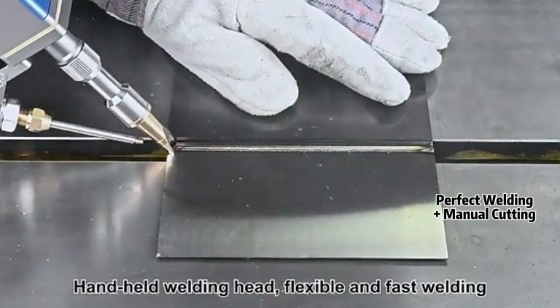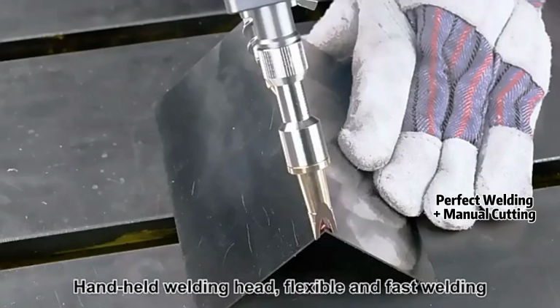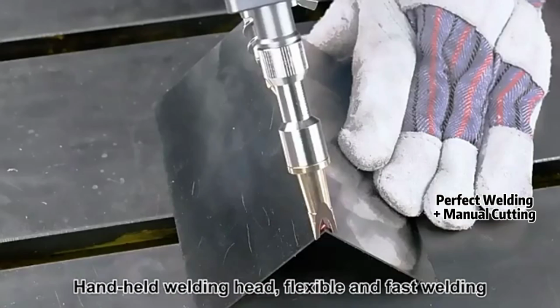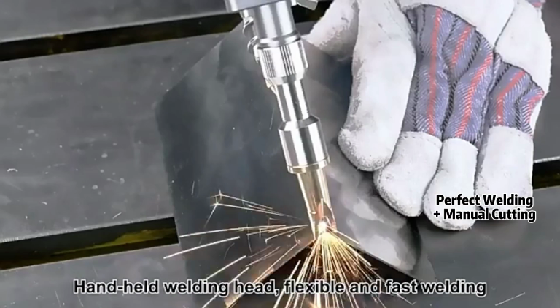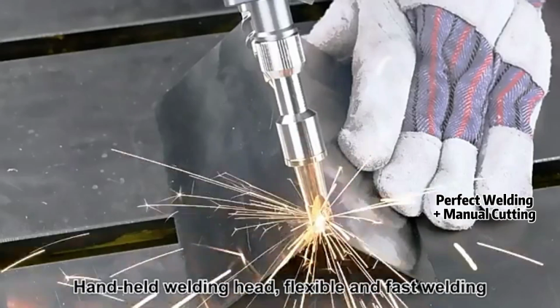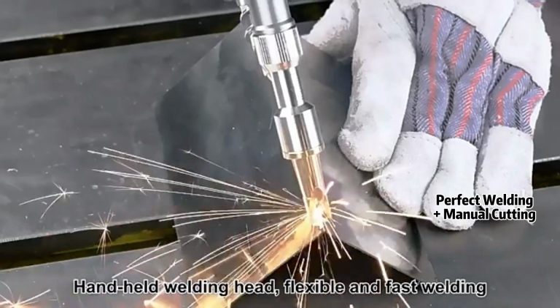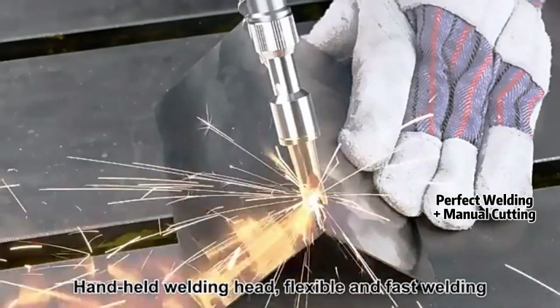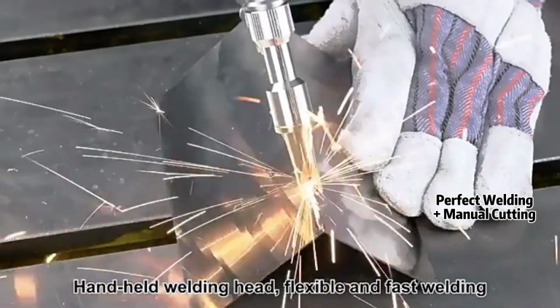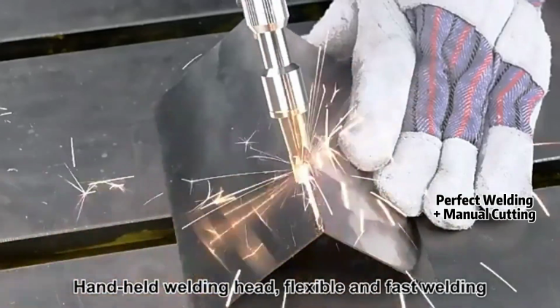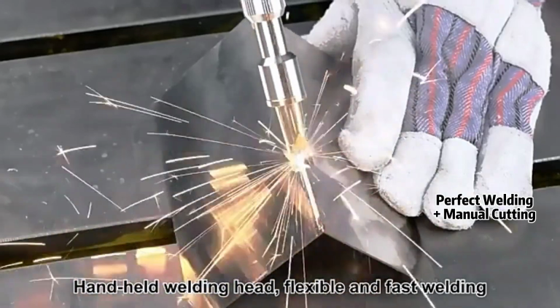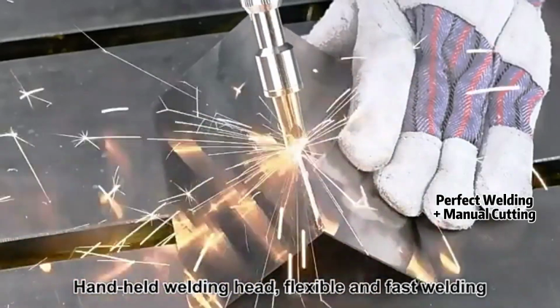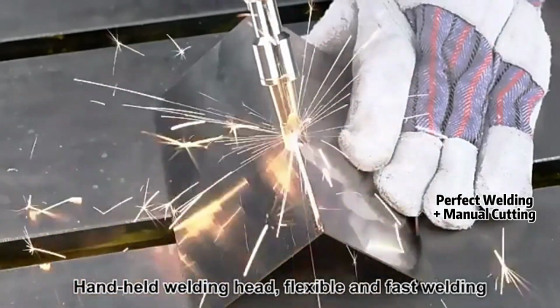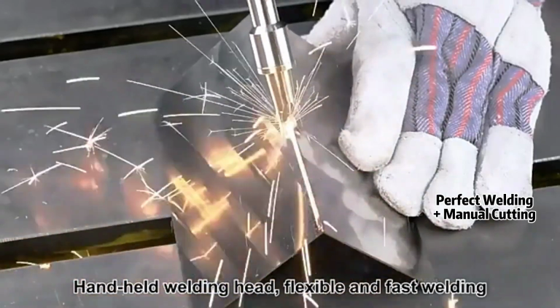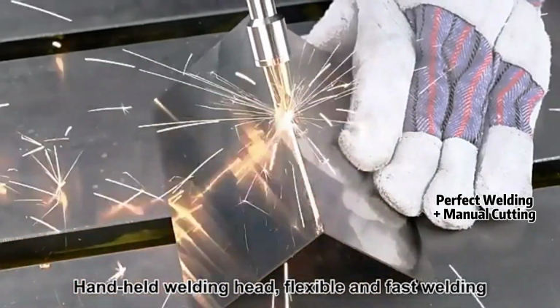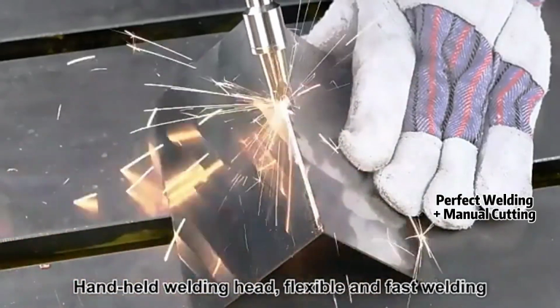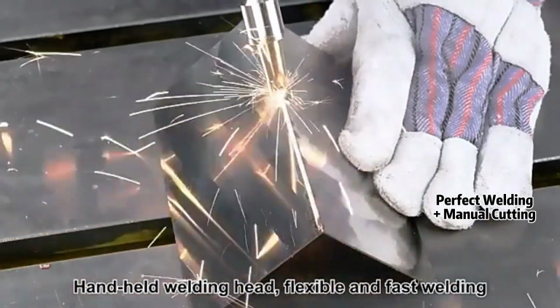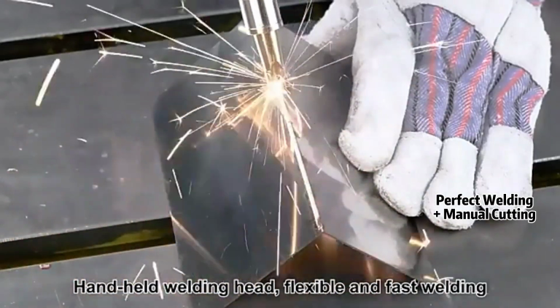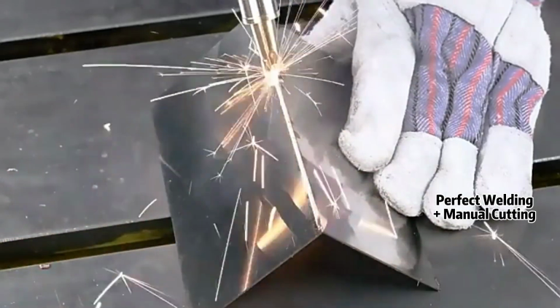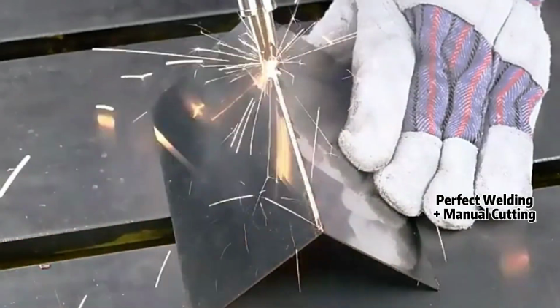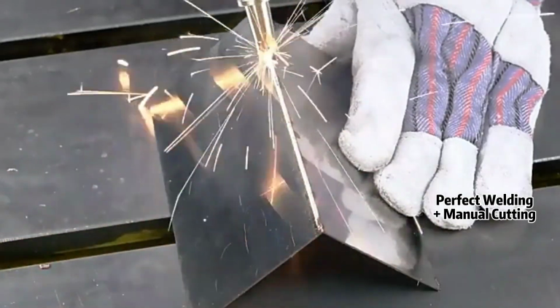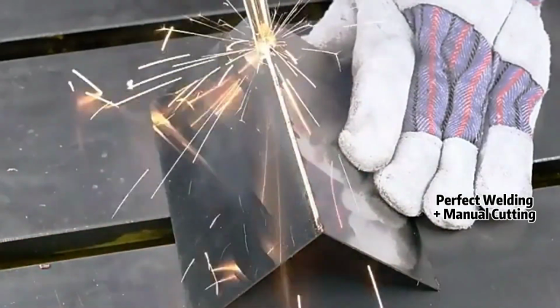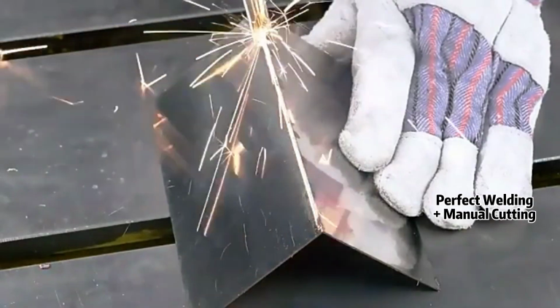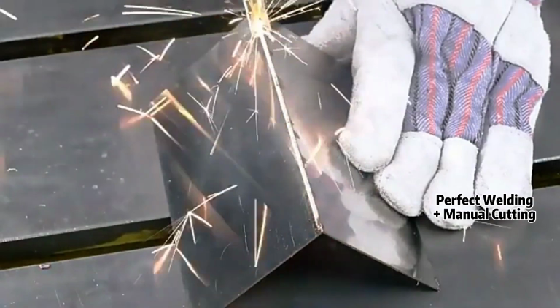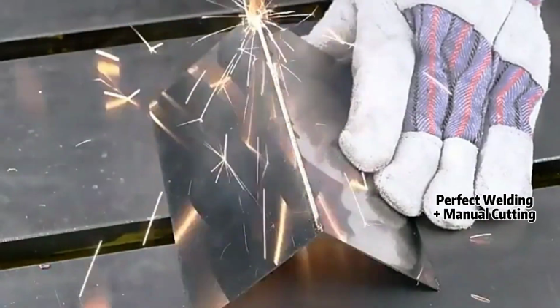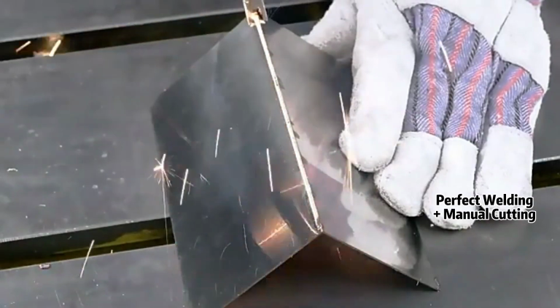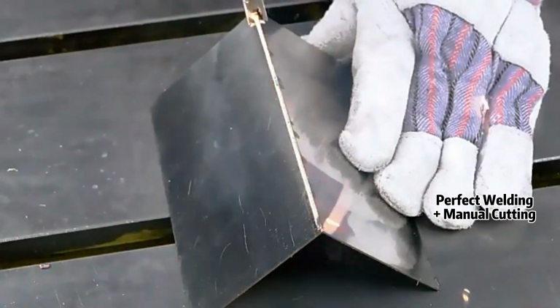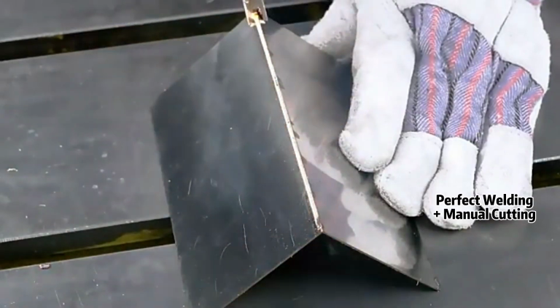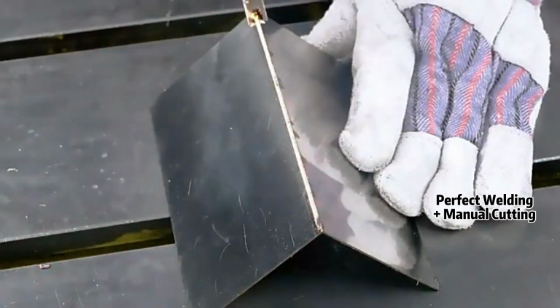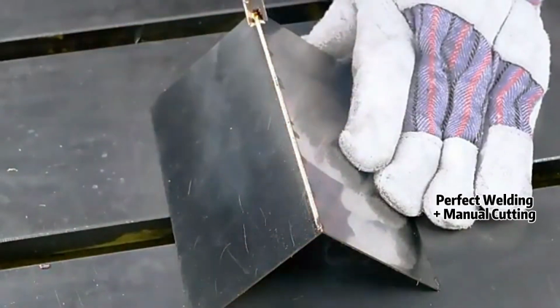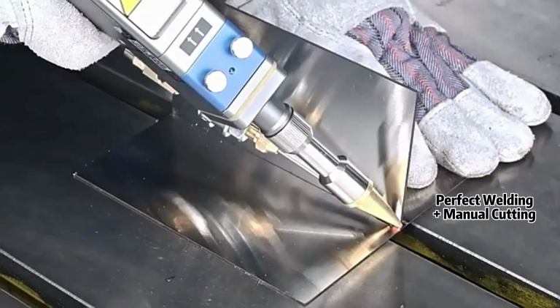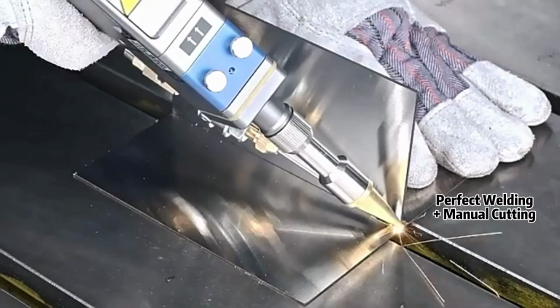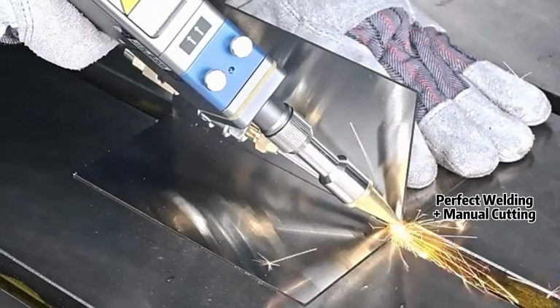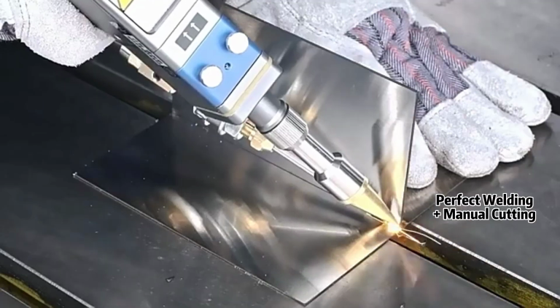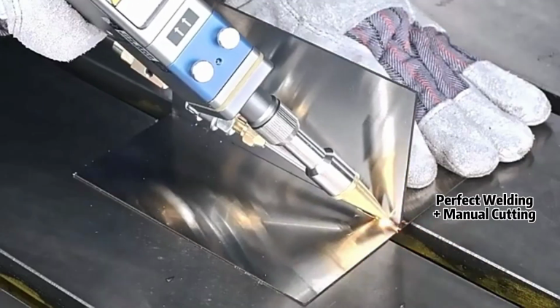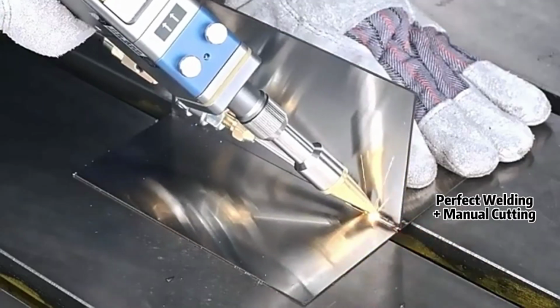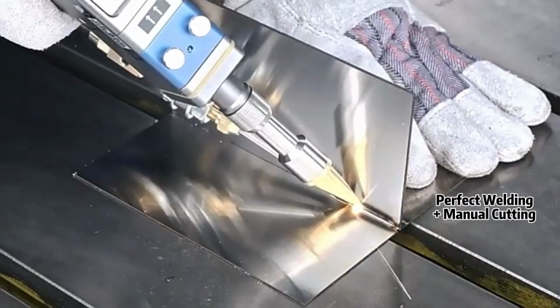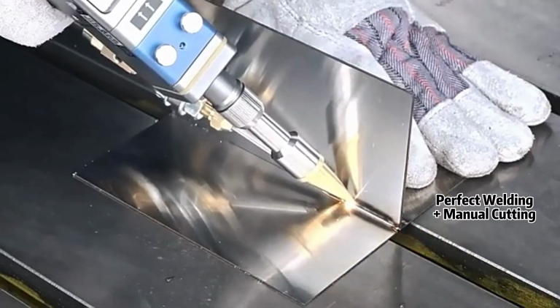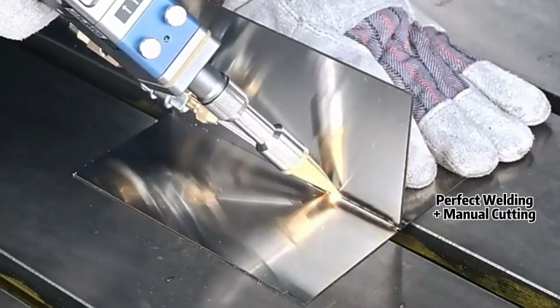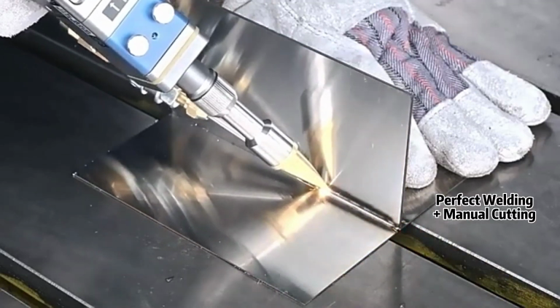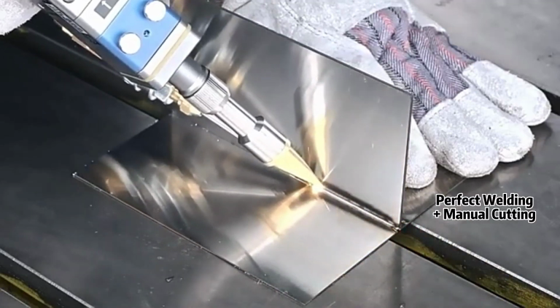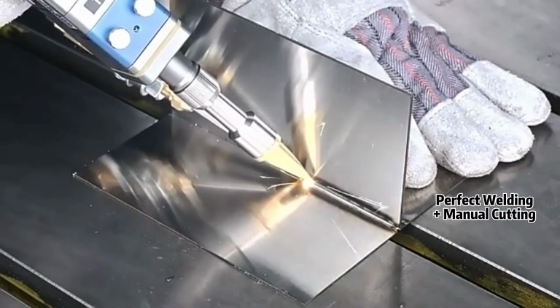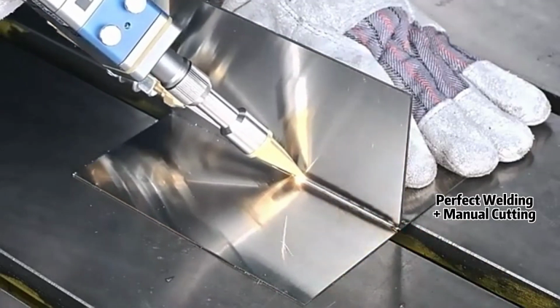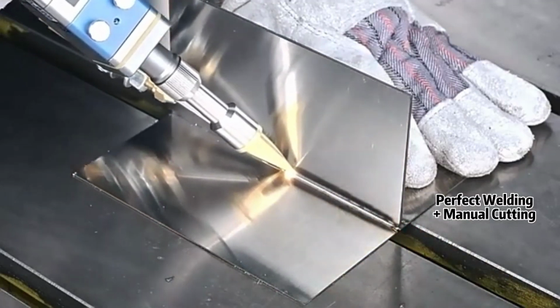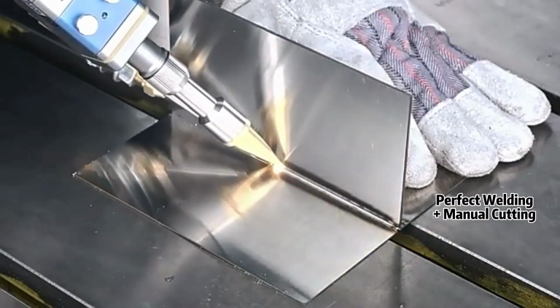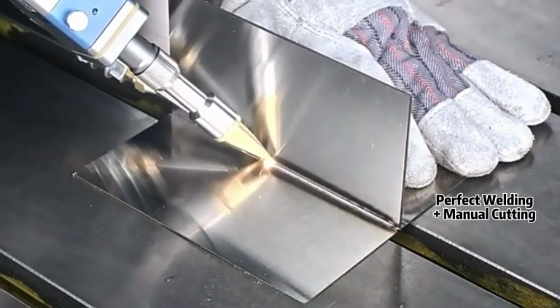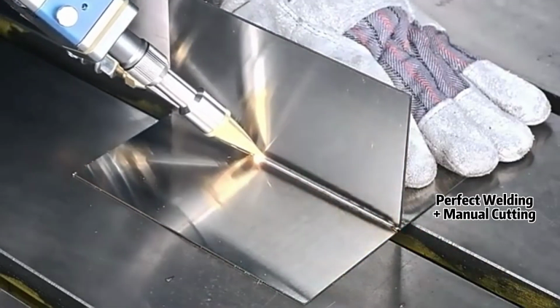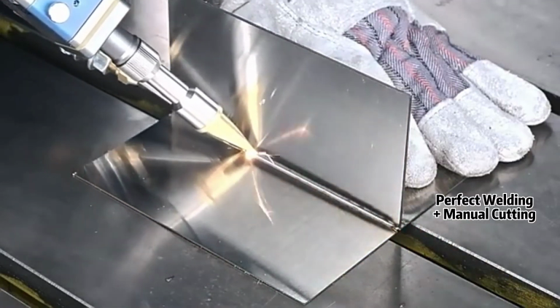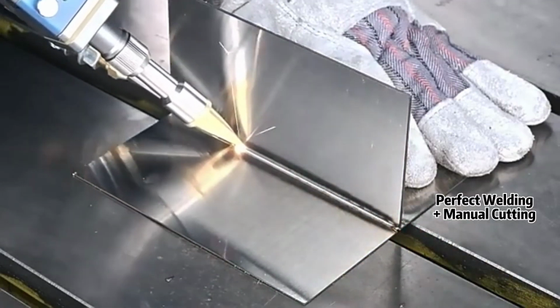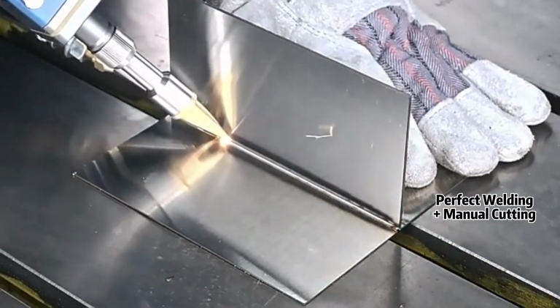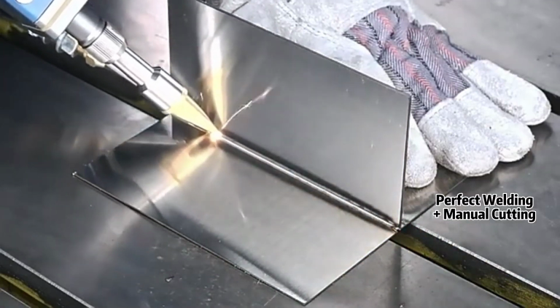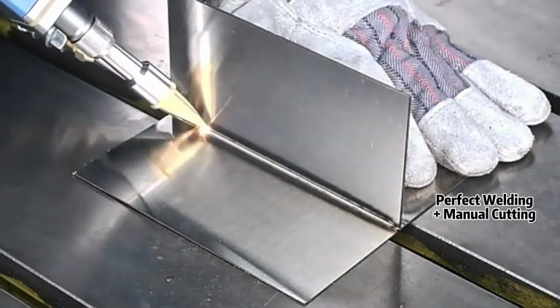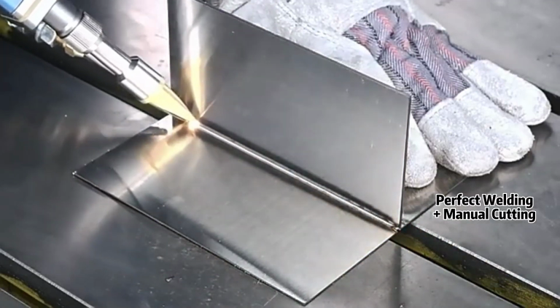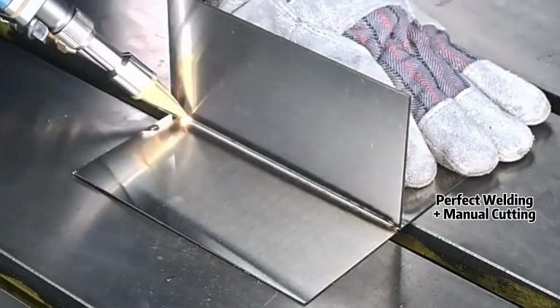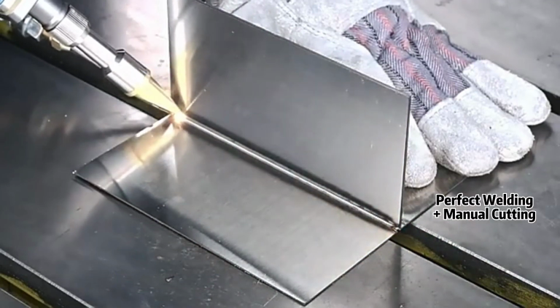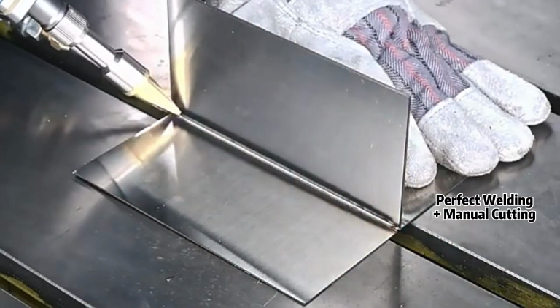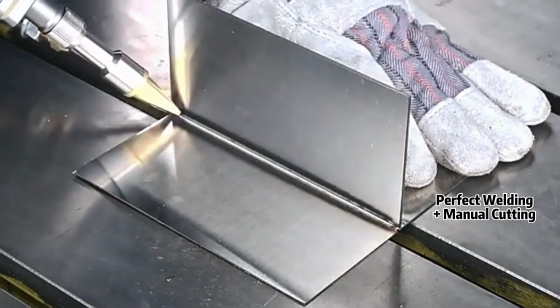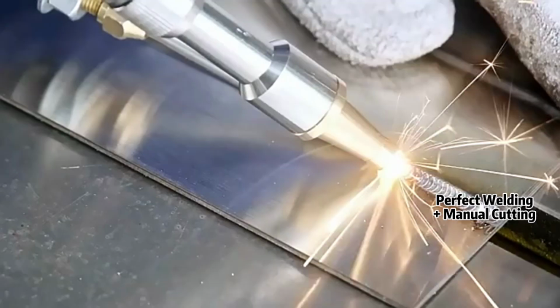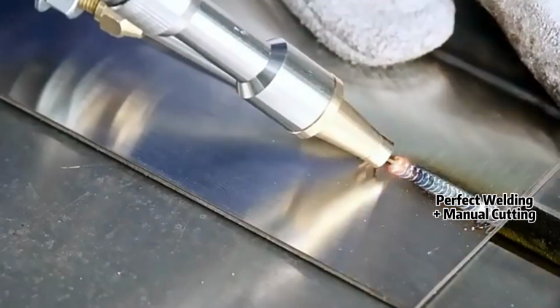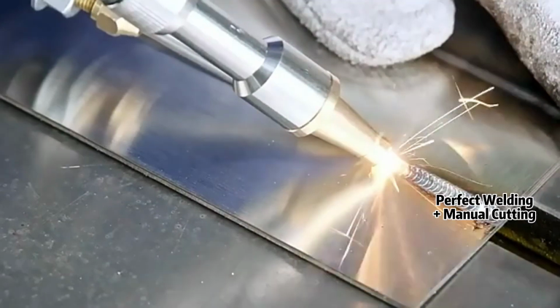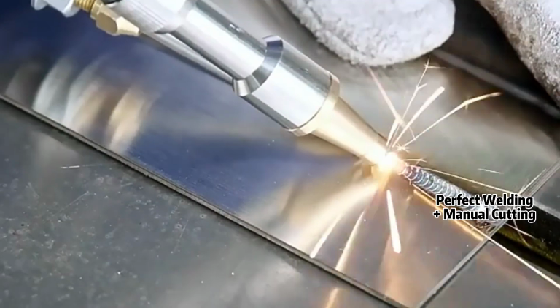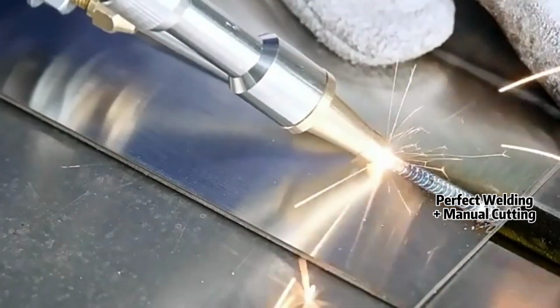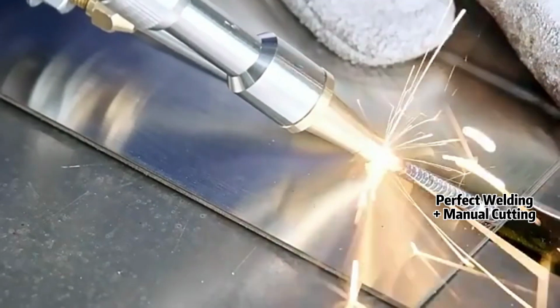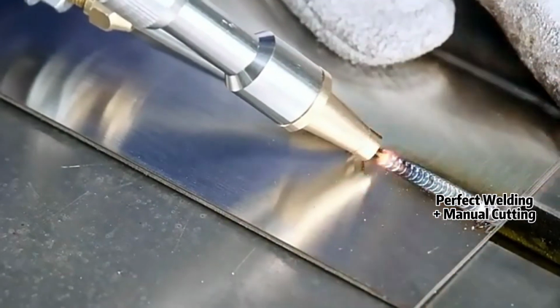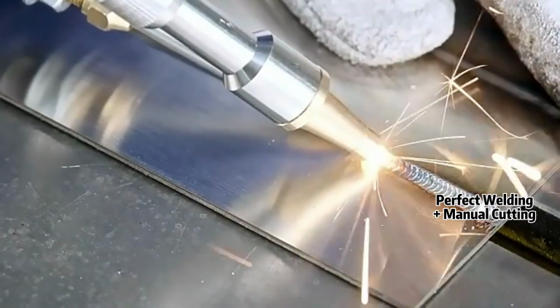Now let us see how the machine welding works, and cleaning and manual cutting on metals.